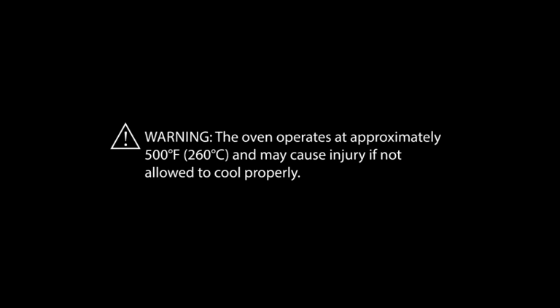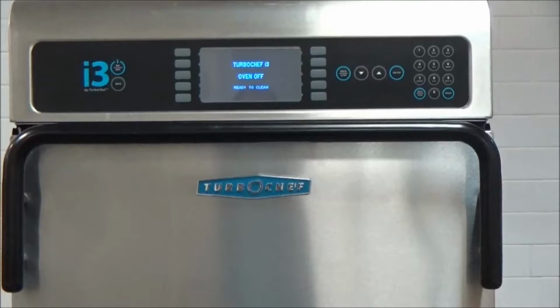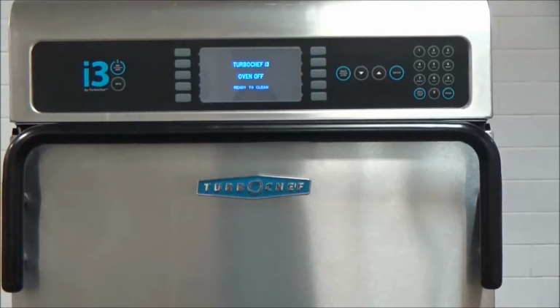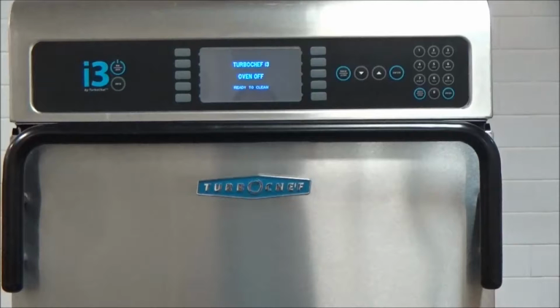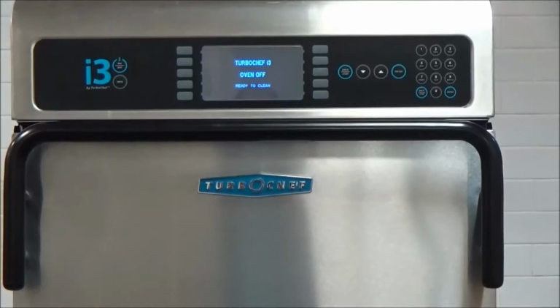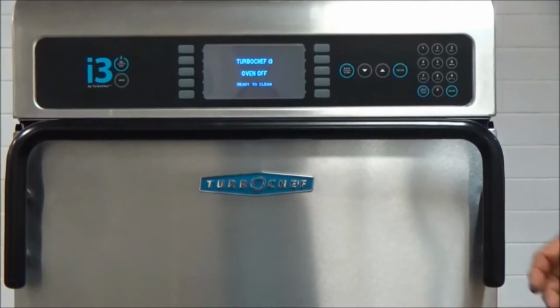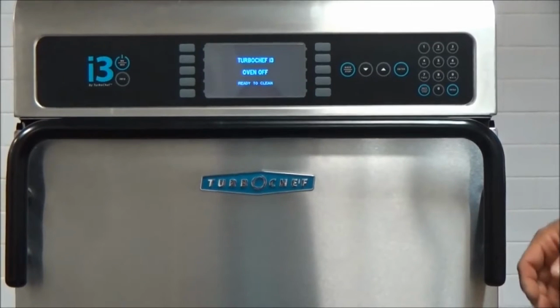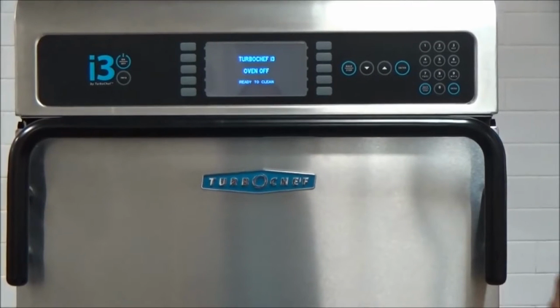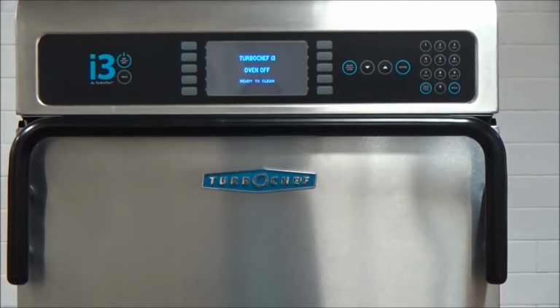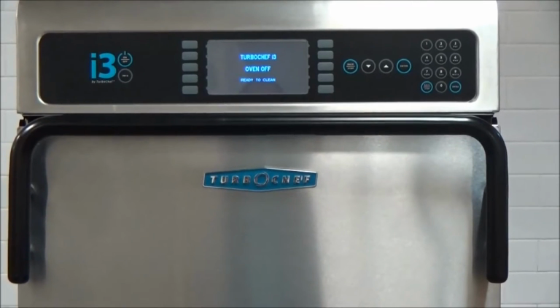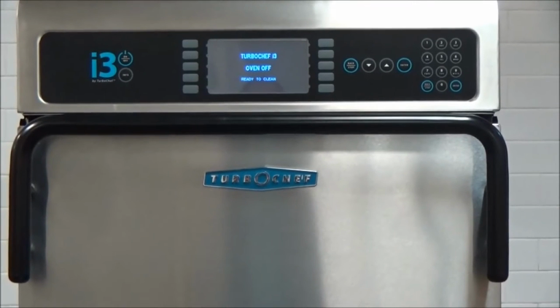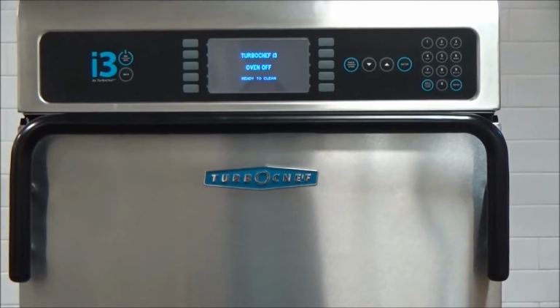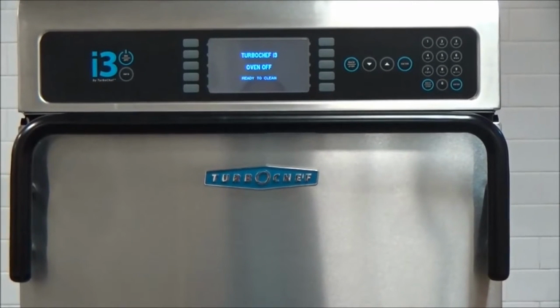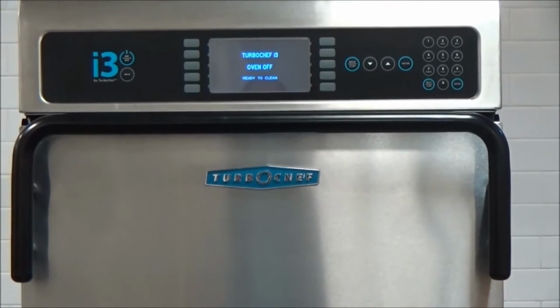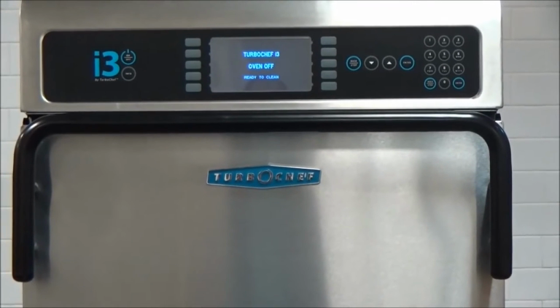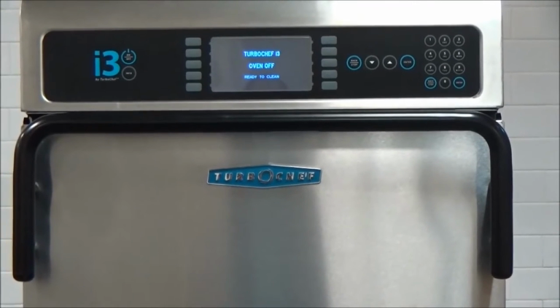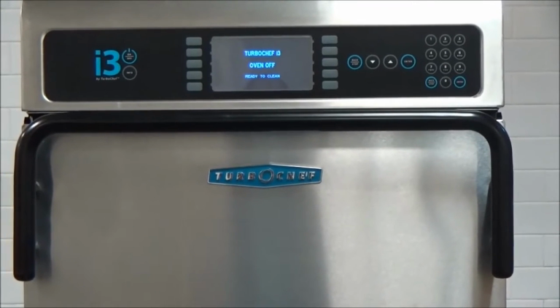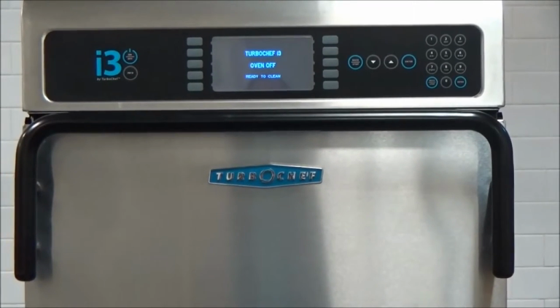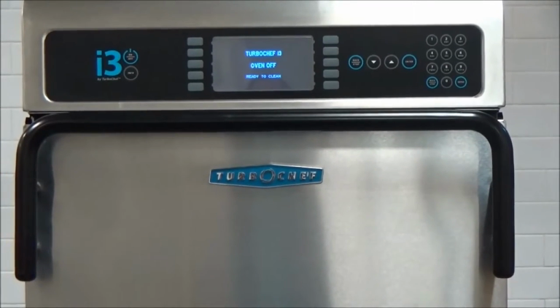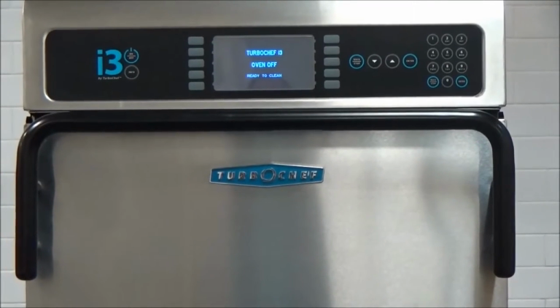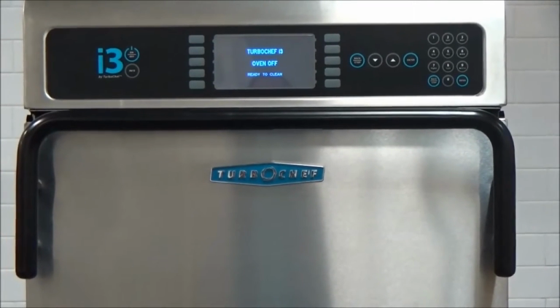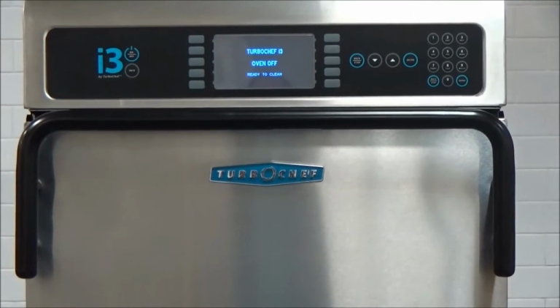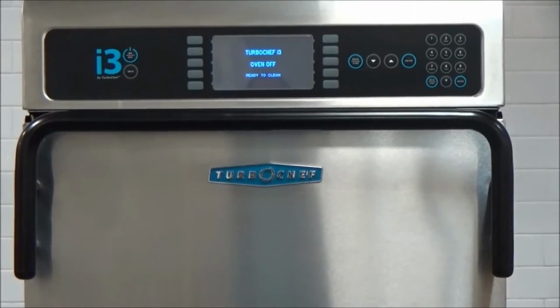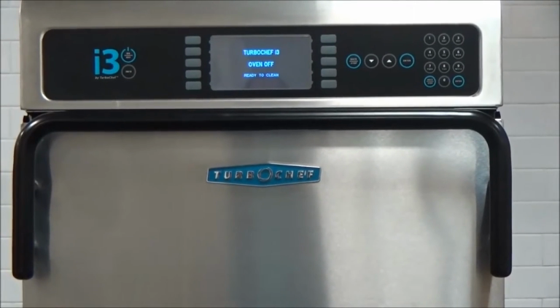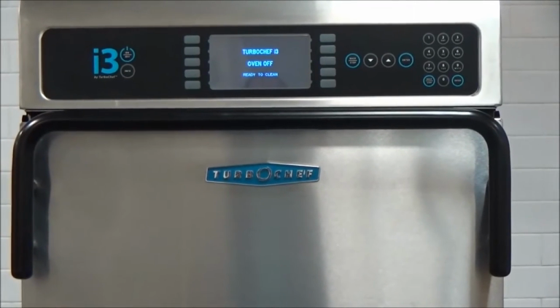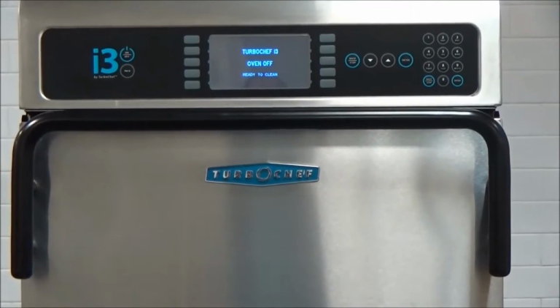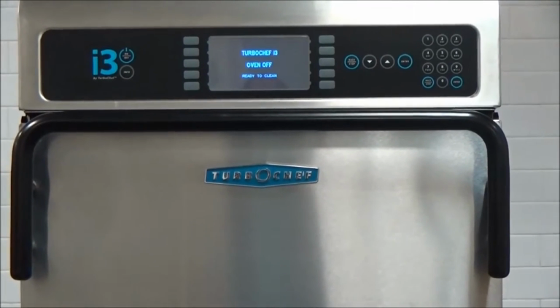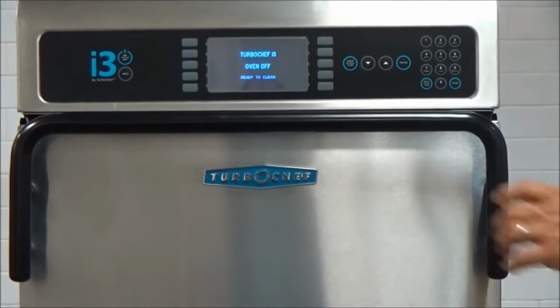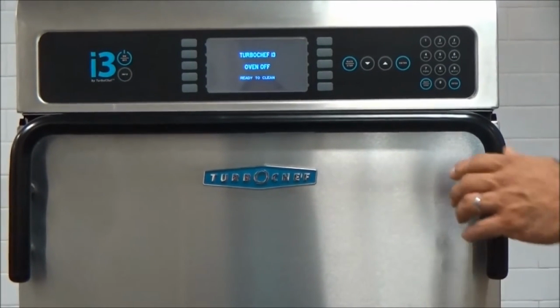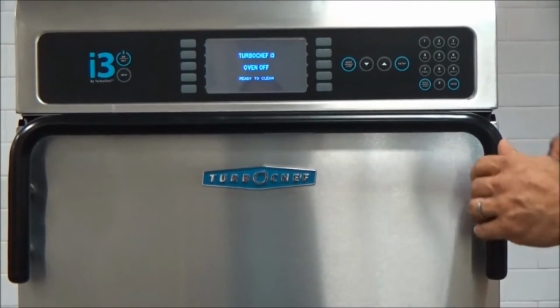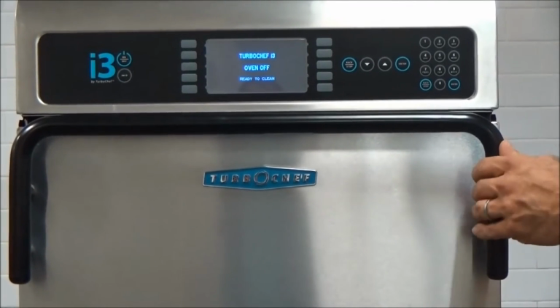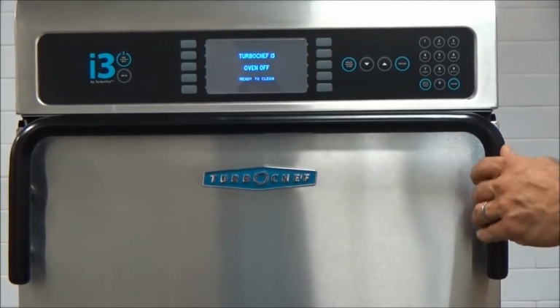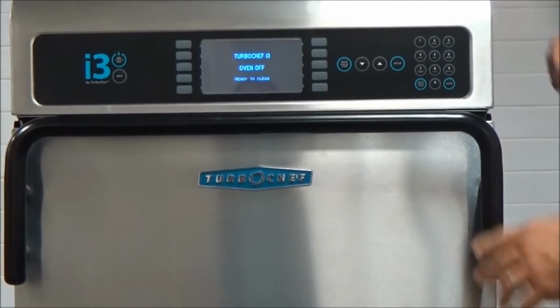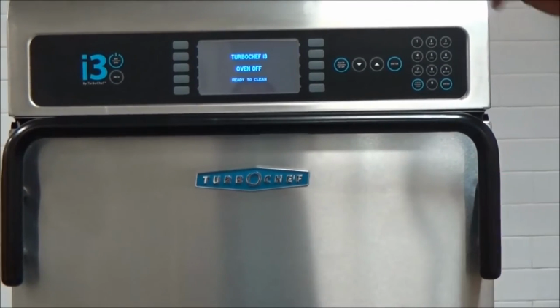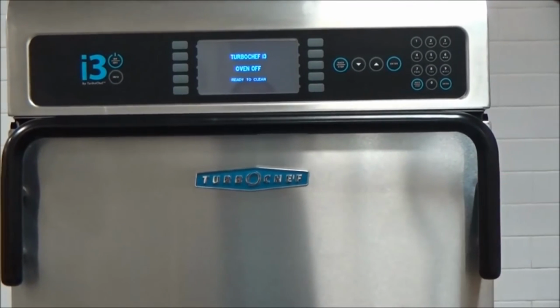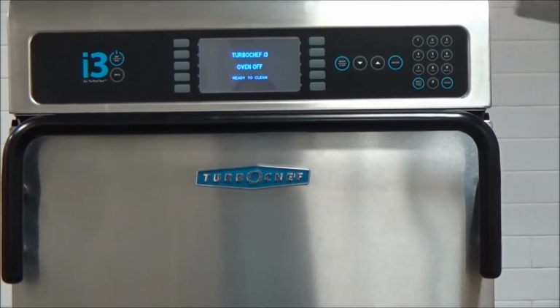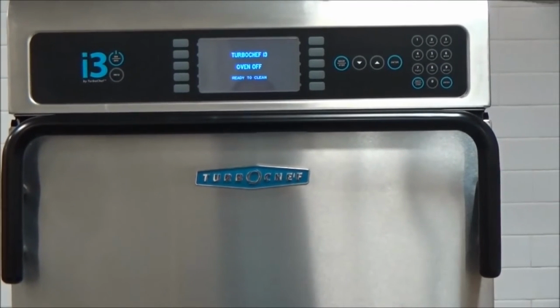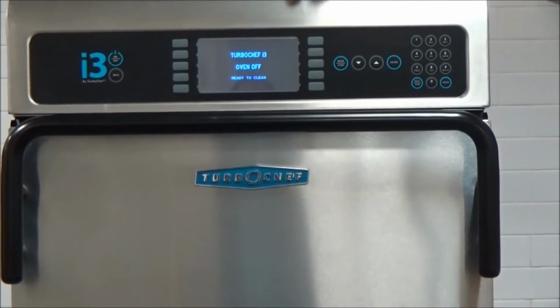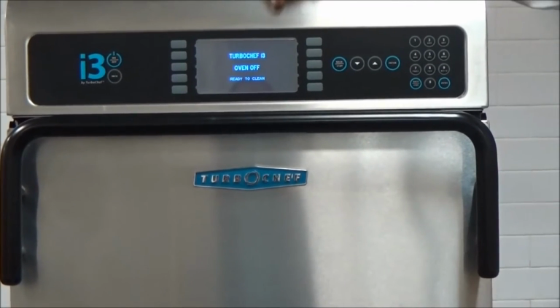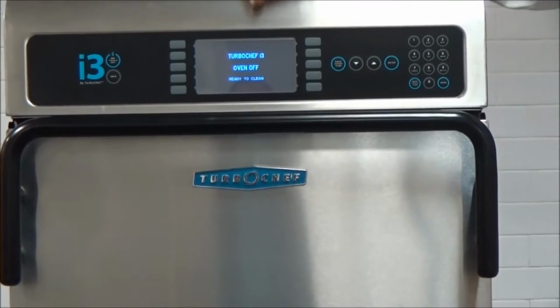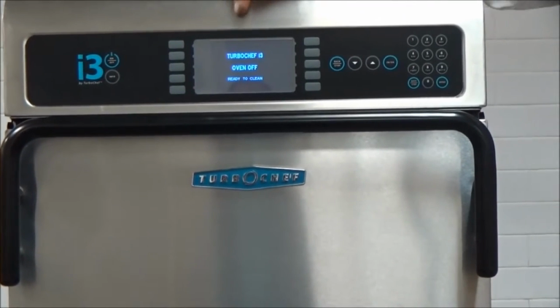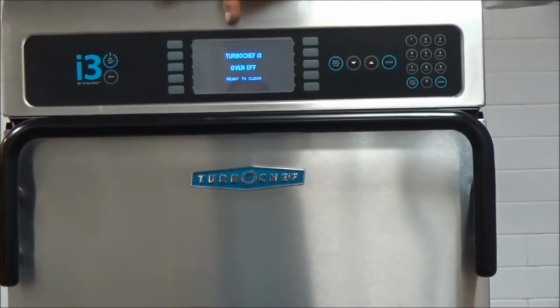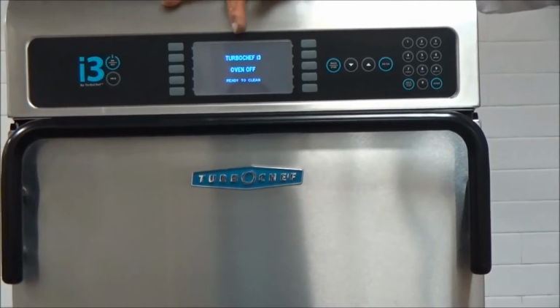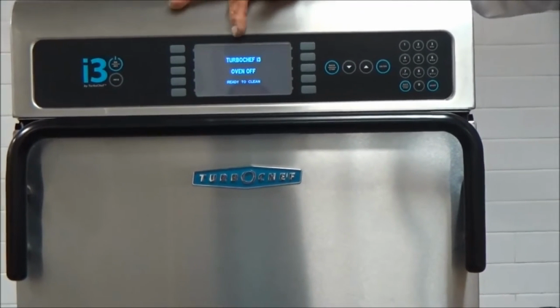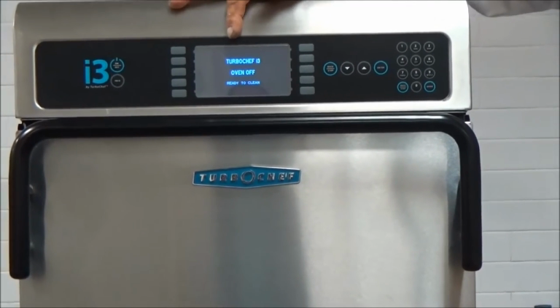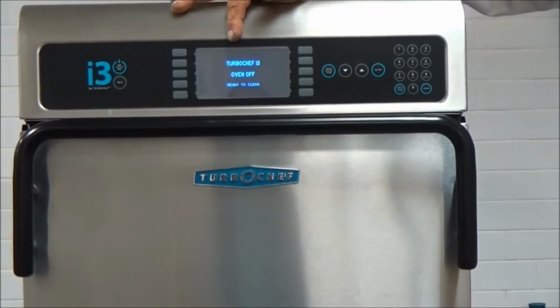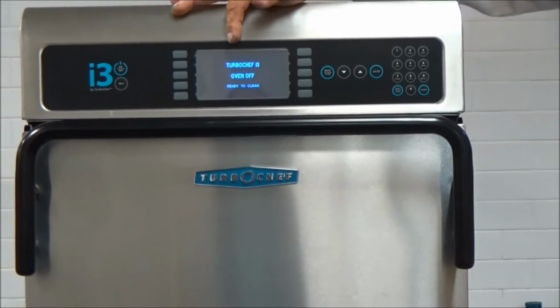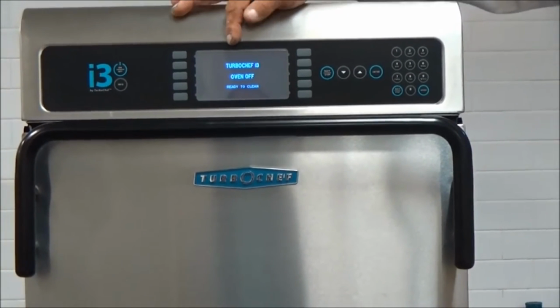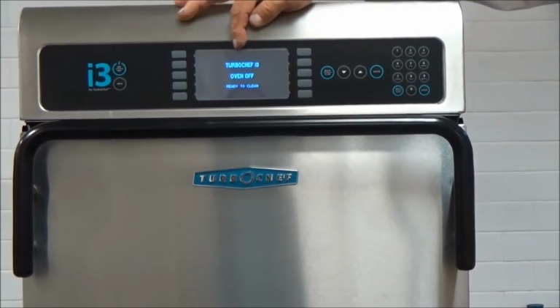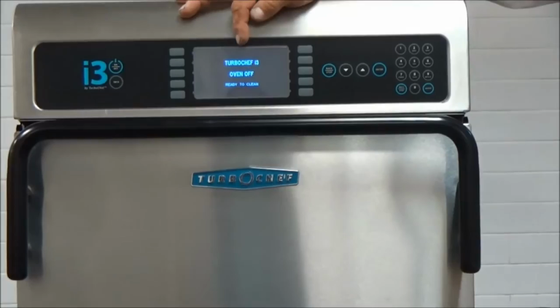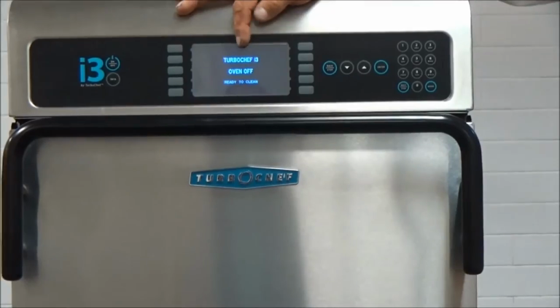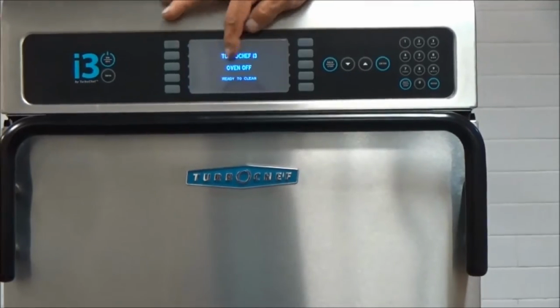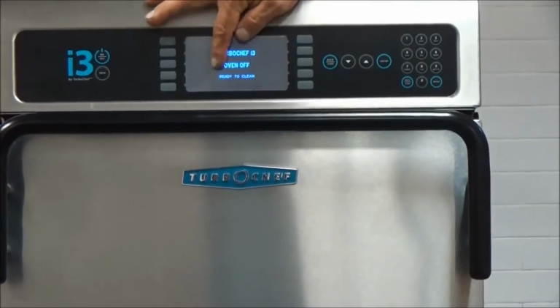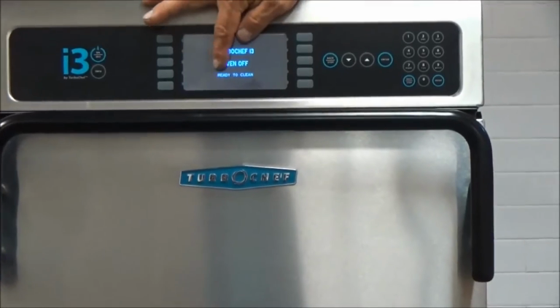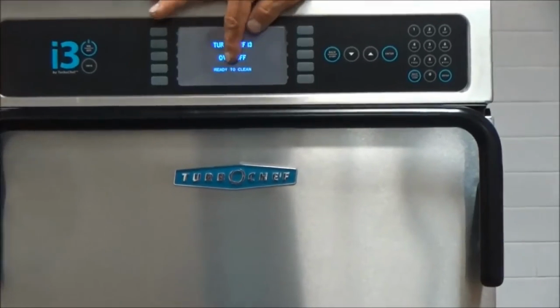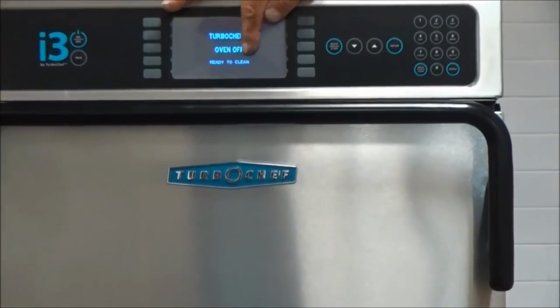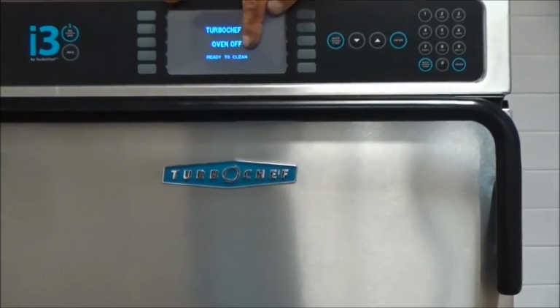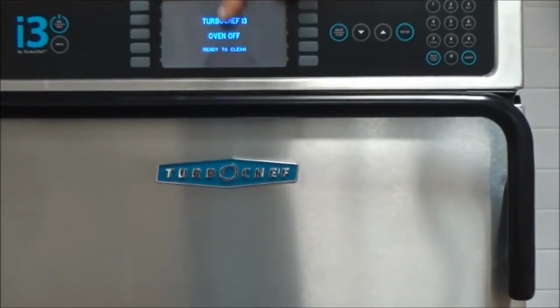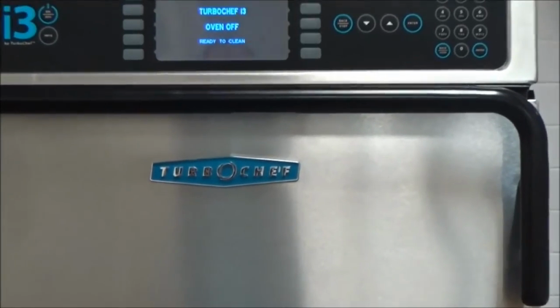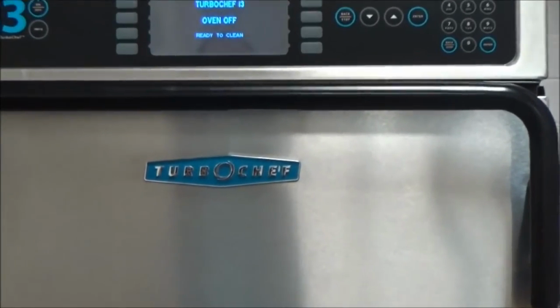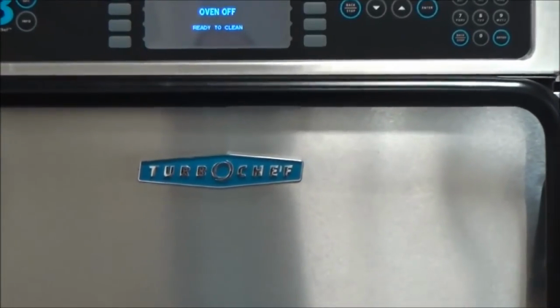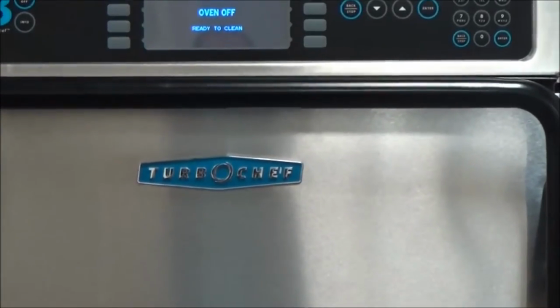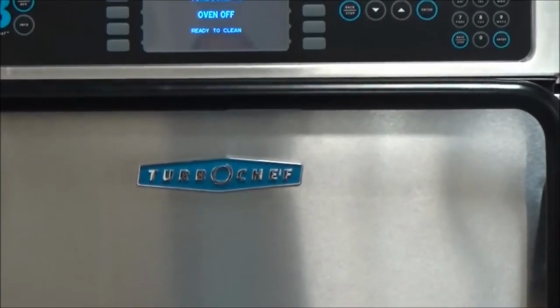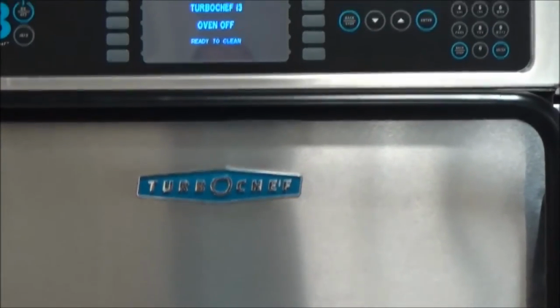This is the daily cleaning and maintenance of your I-3 oven. To begin, make sure that the oven is cooled and it says ready to clean in the display.